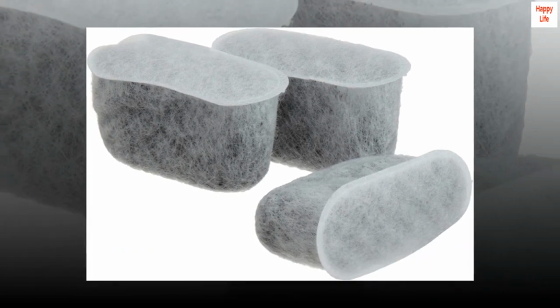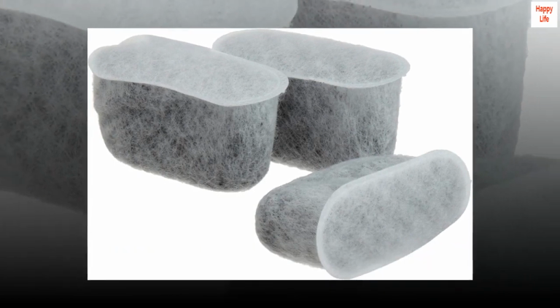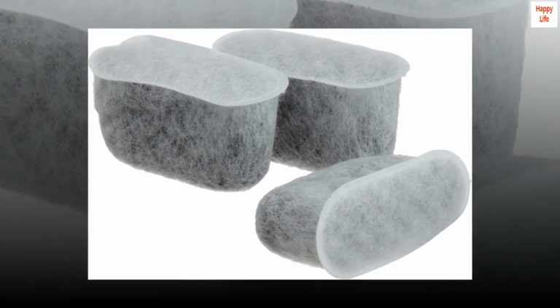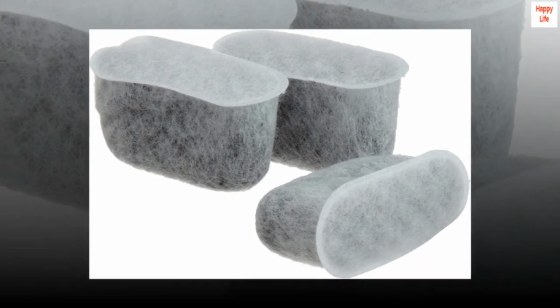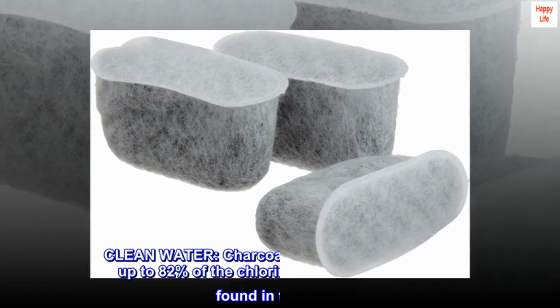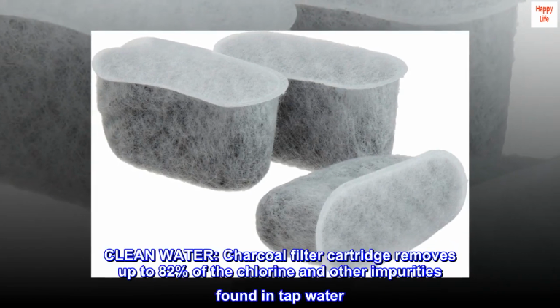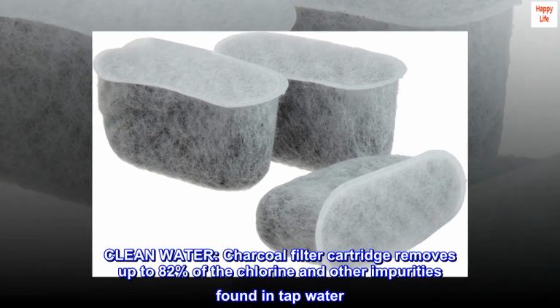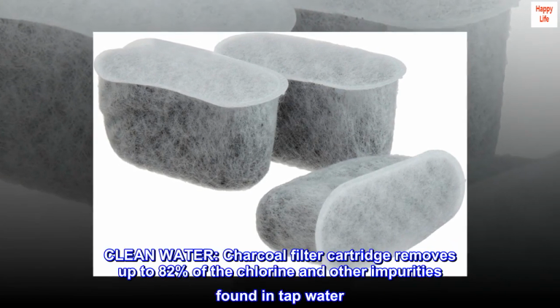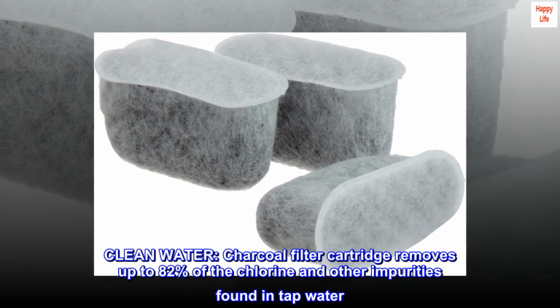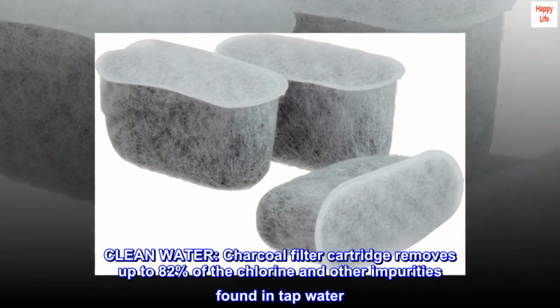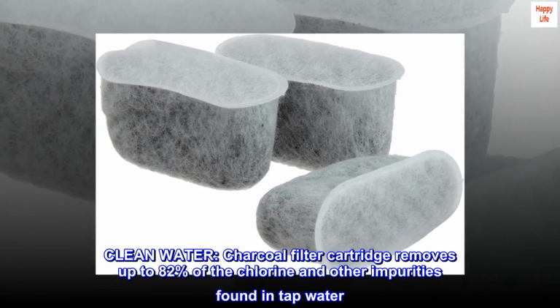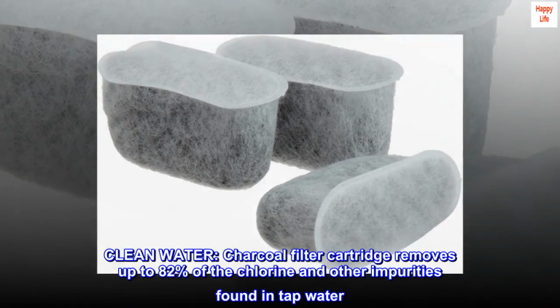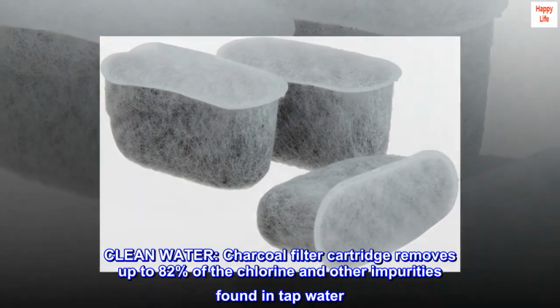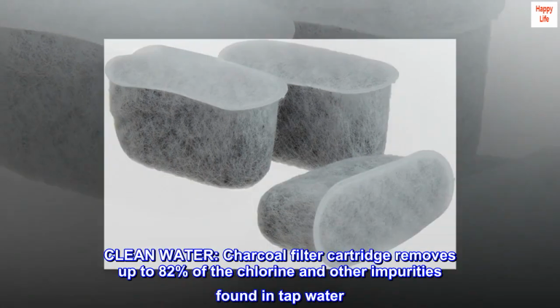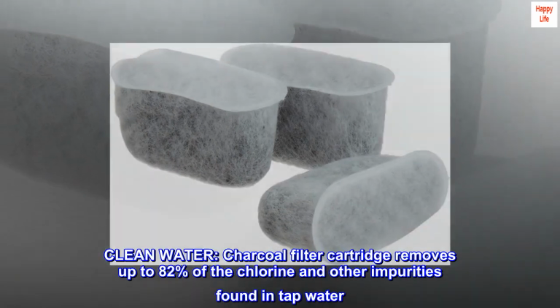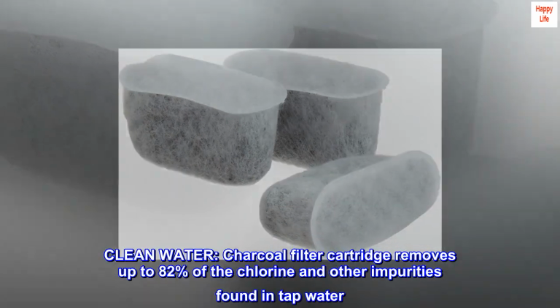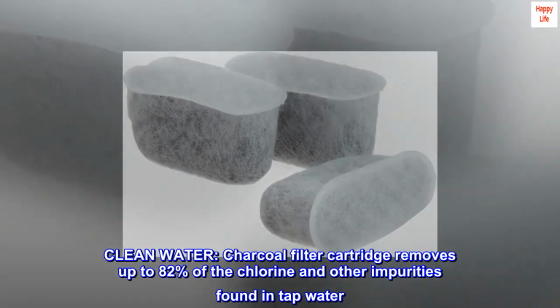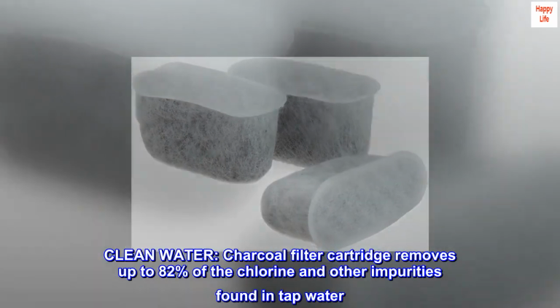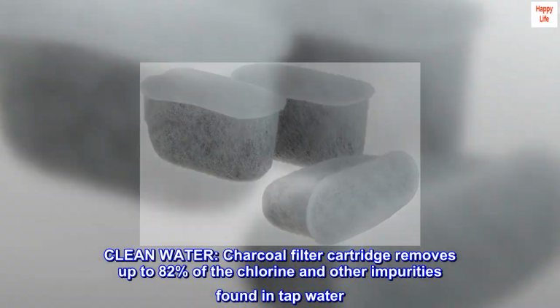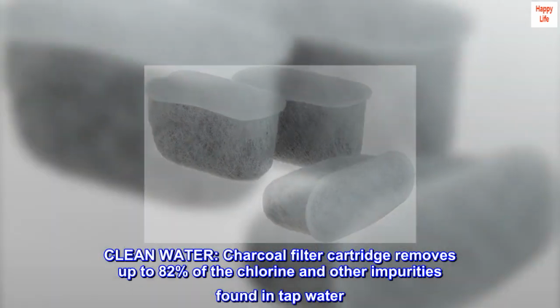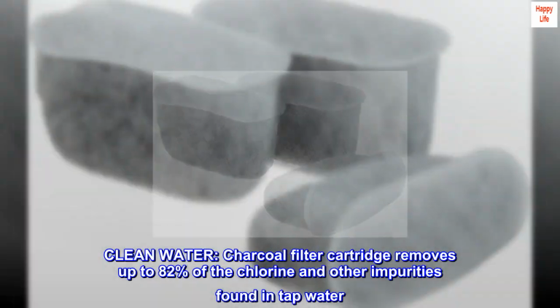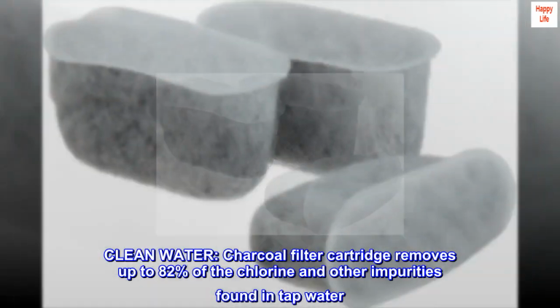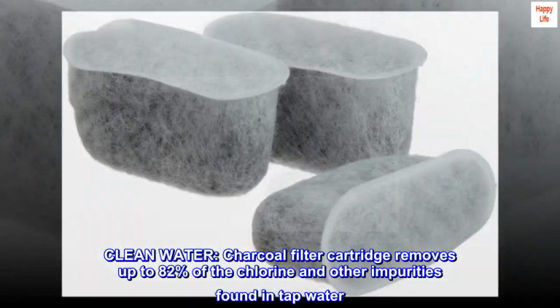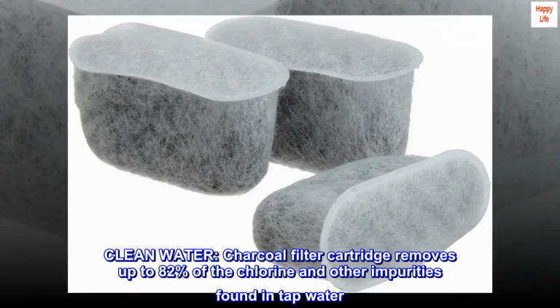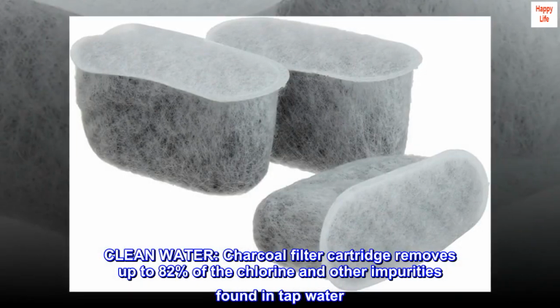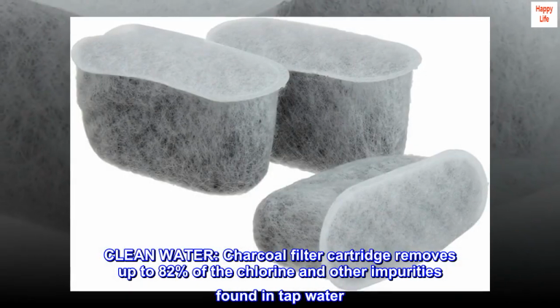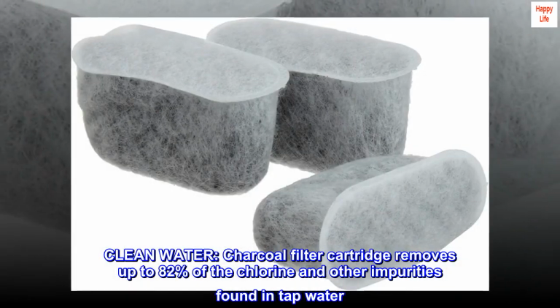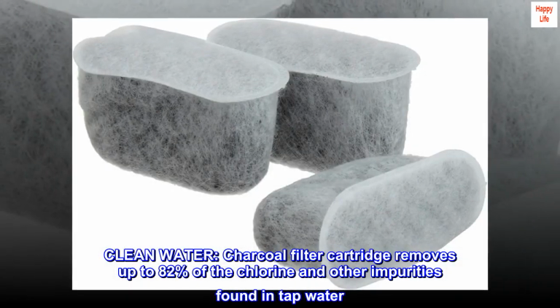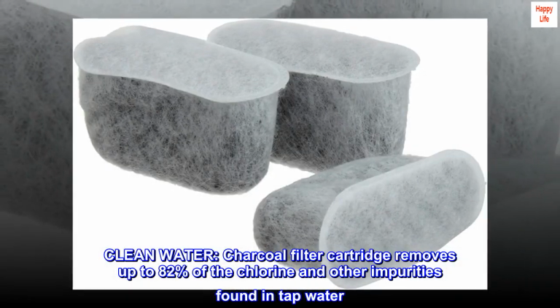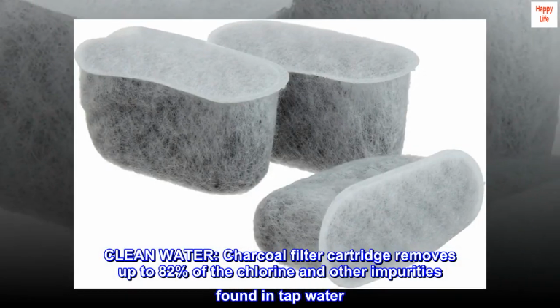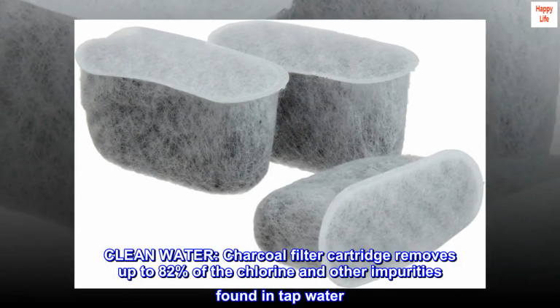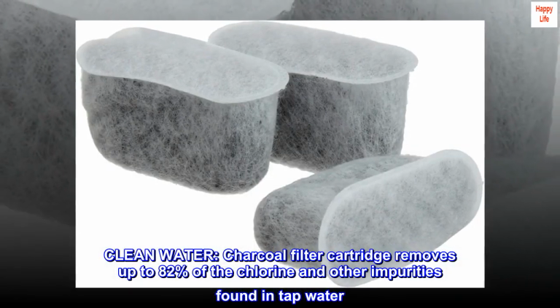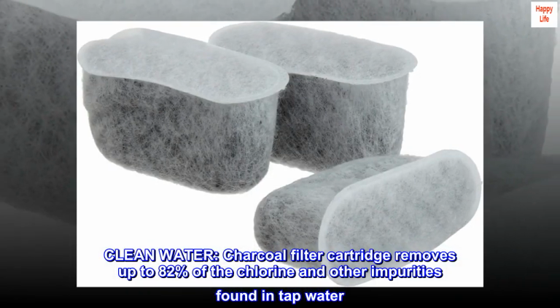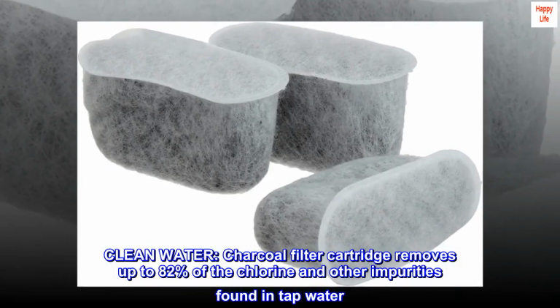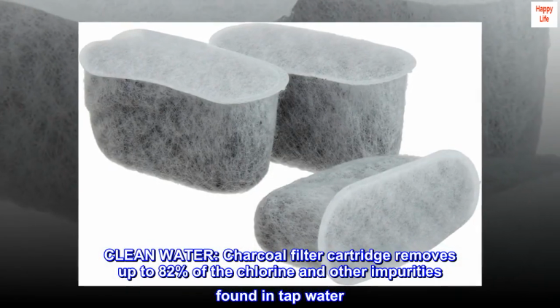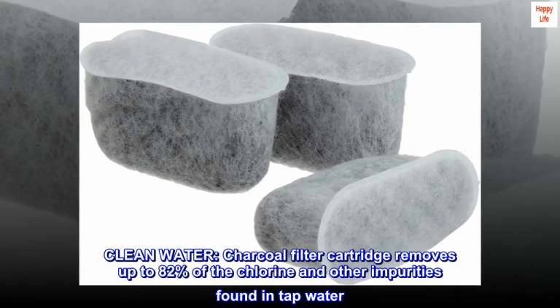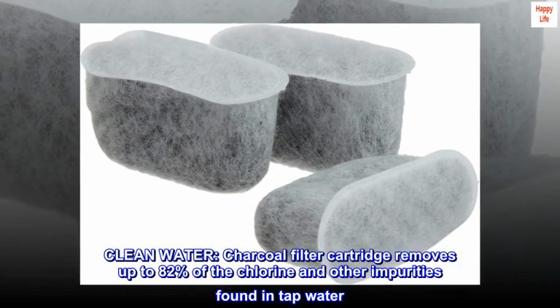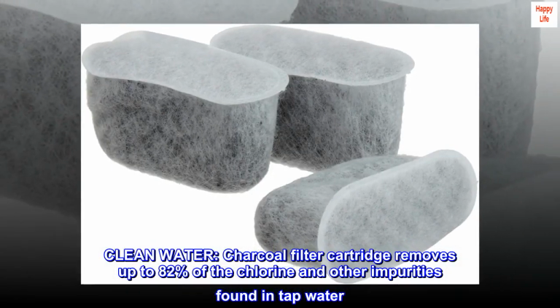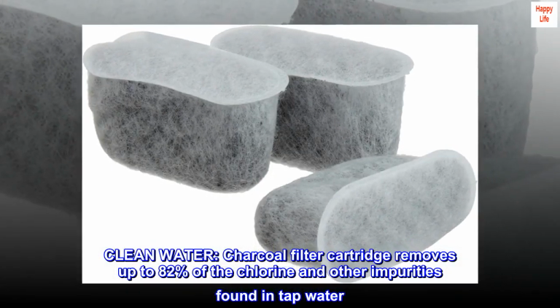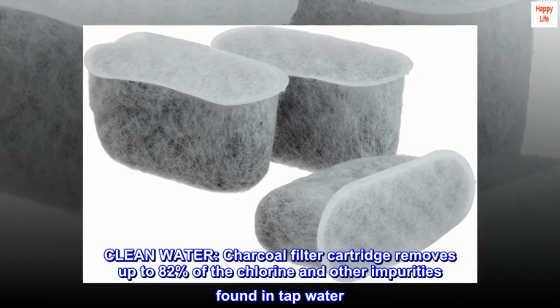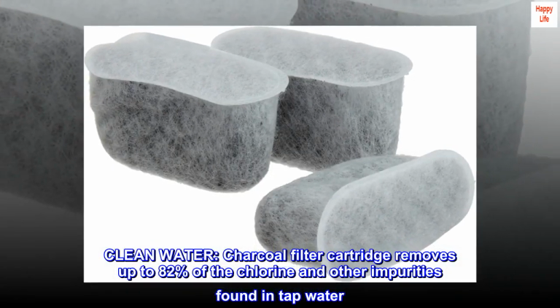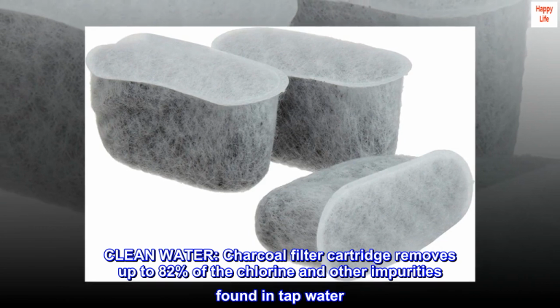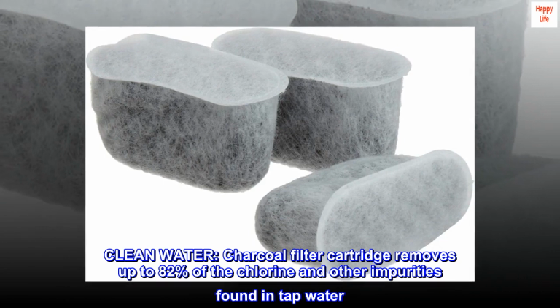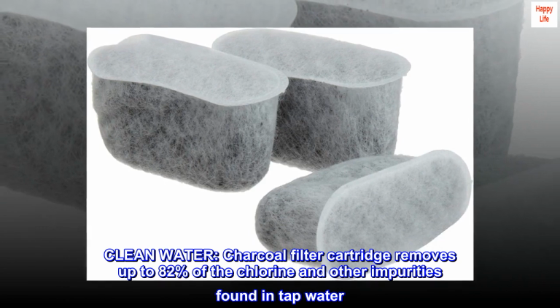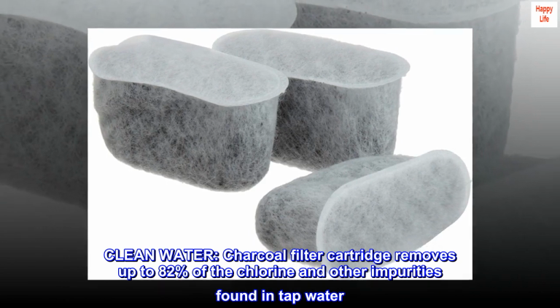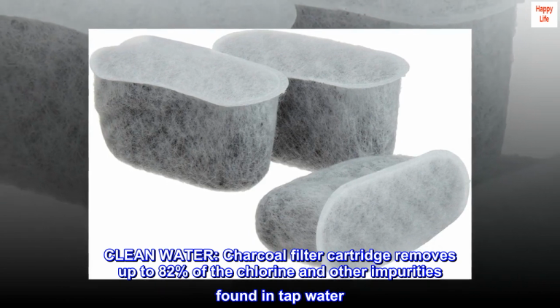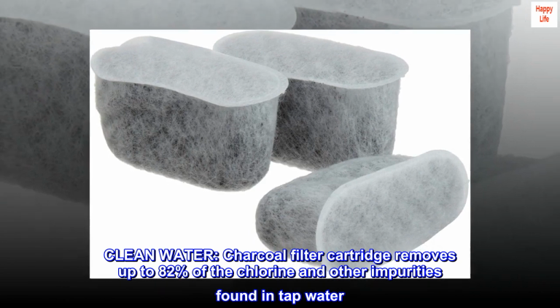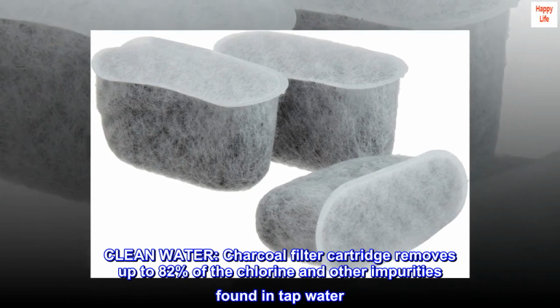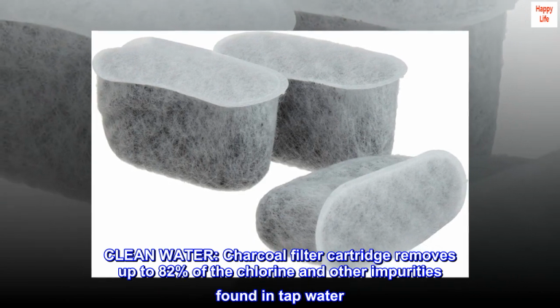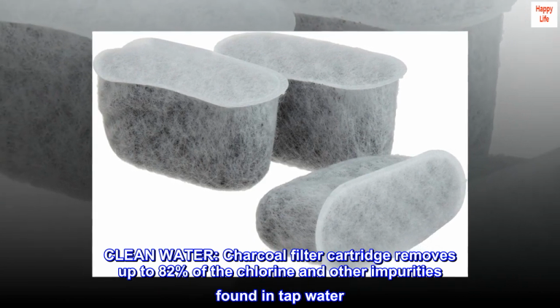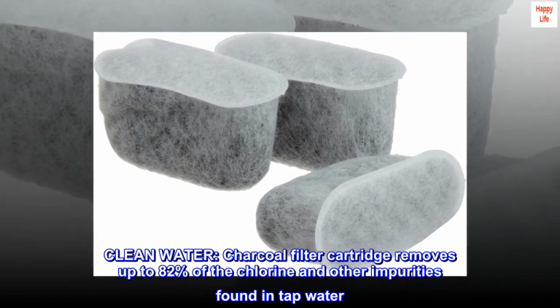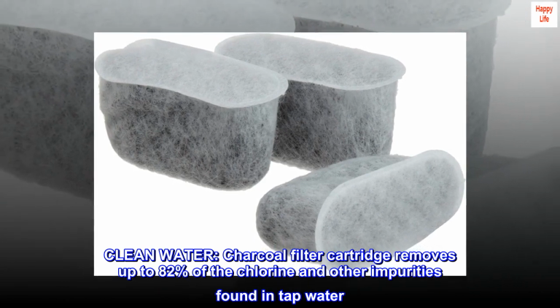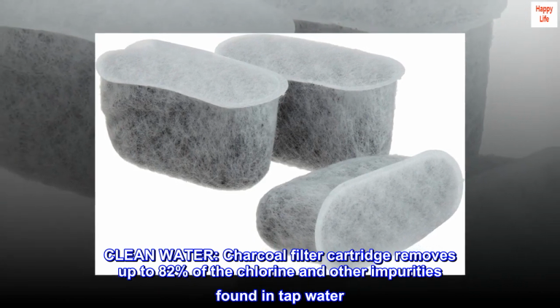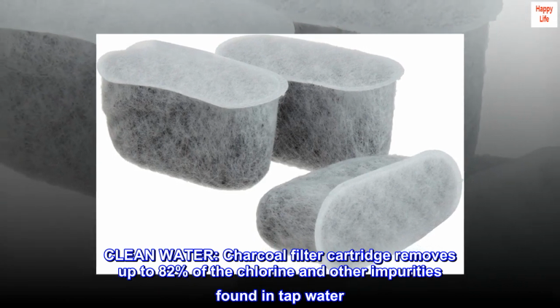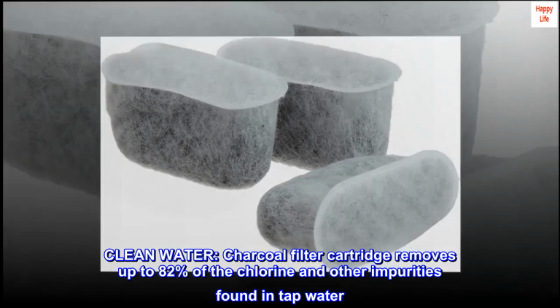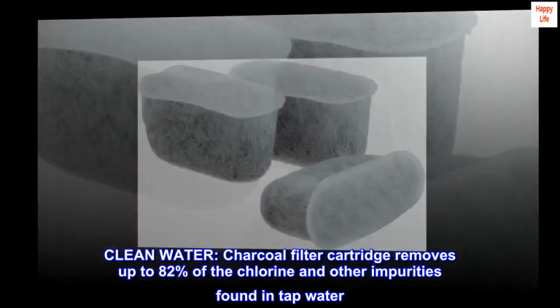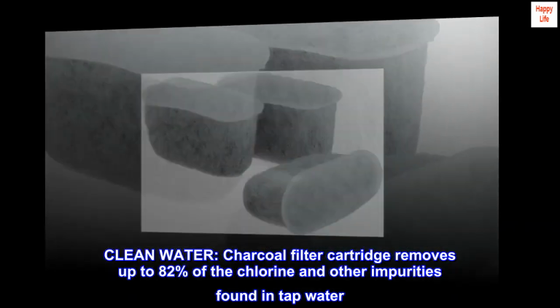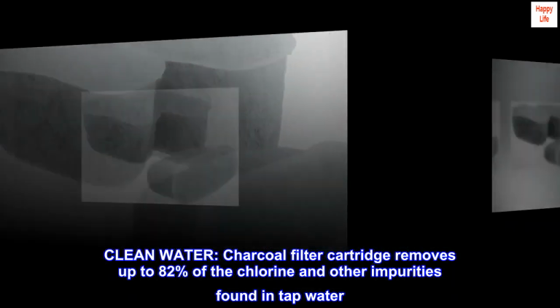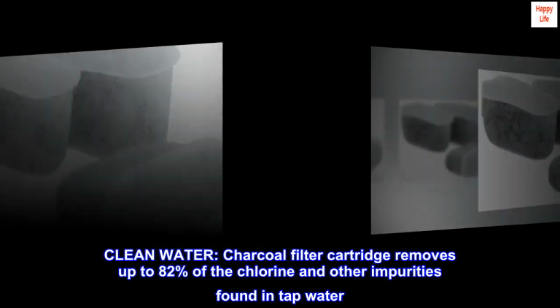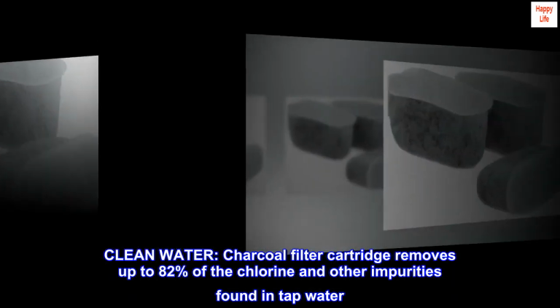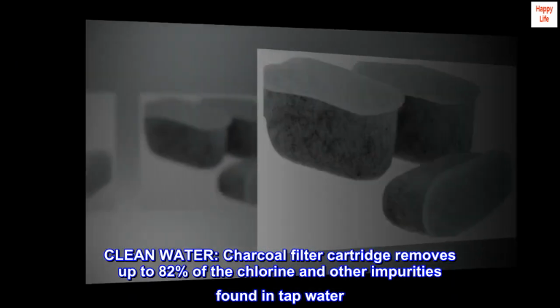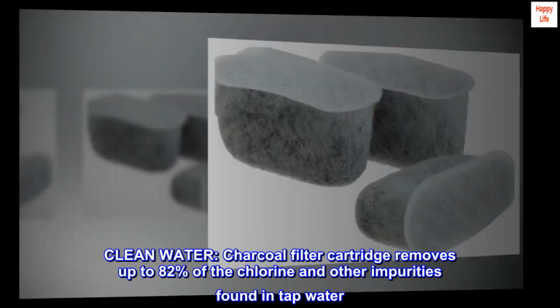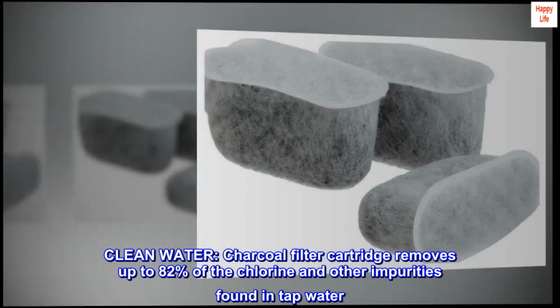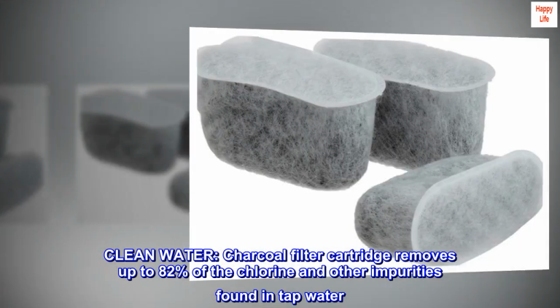Clean Water. The Charcoal Filter Cartridge removes up to 82% of the chlorine and other impurities found in tap water.